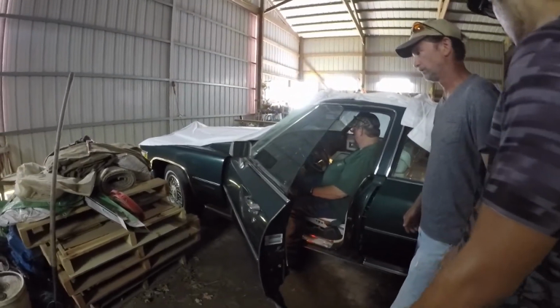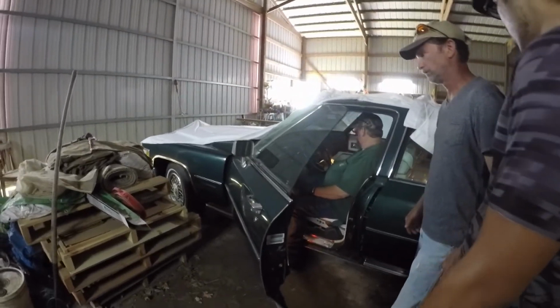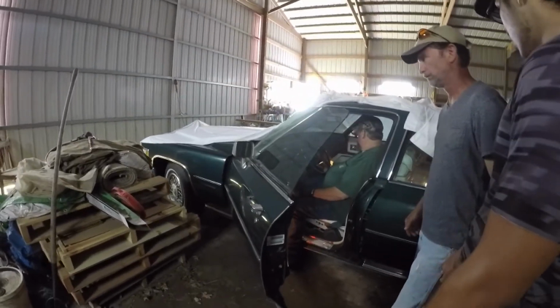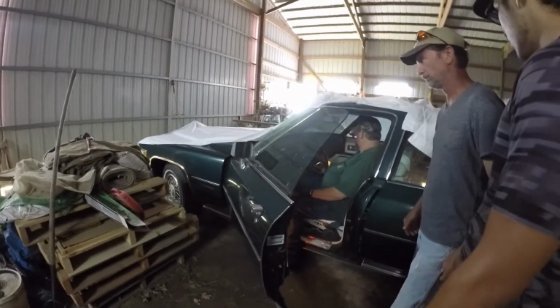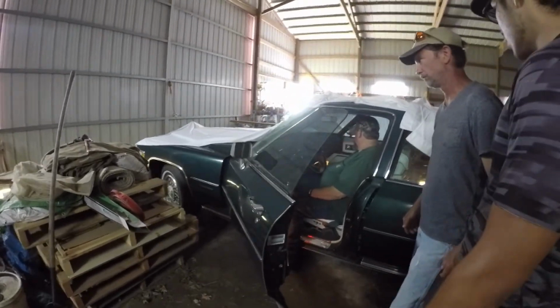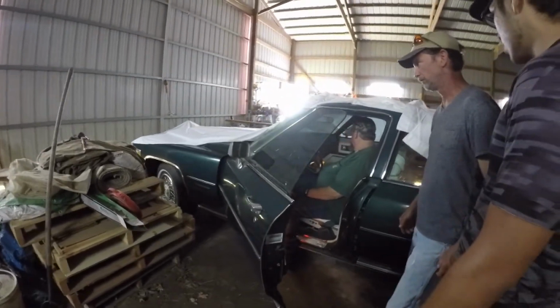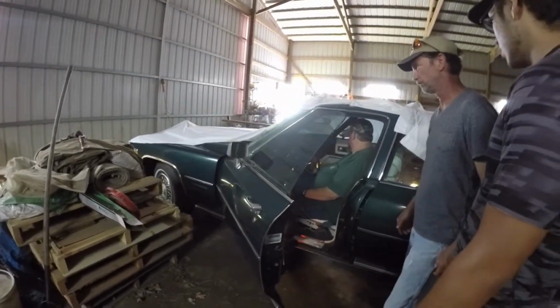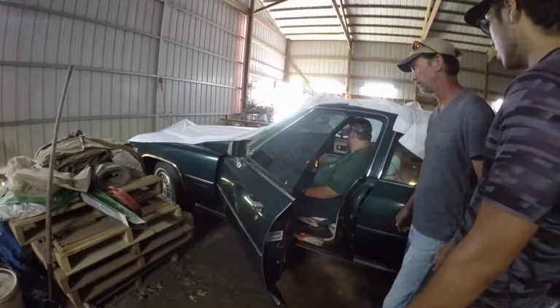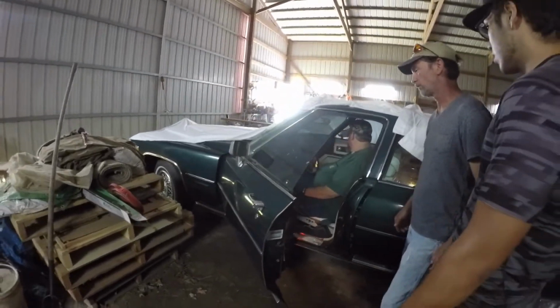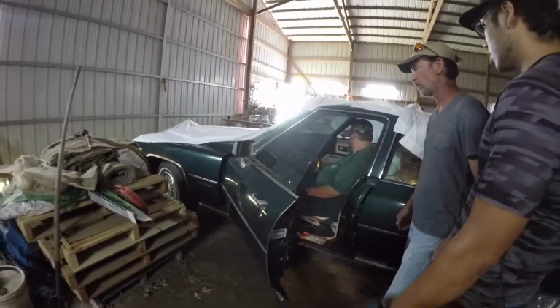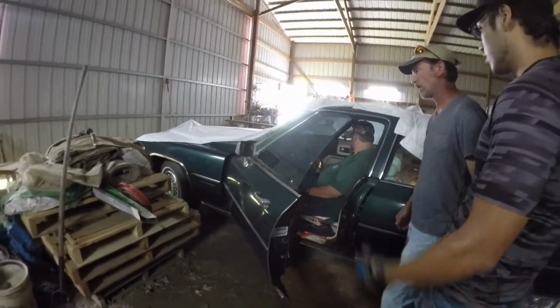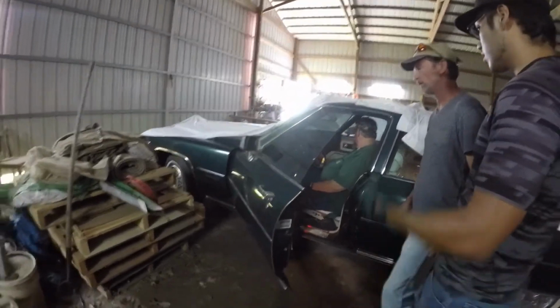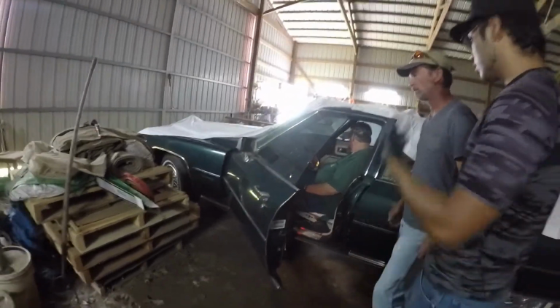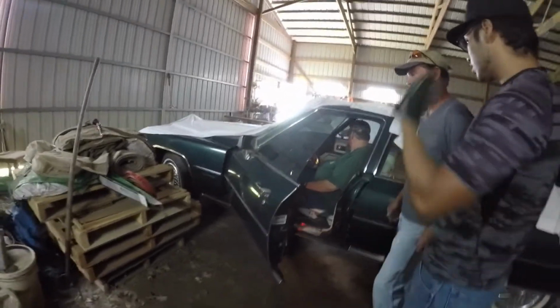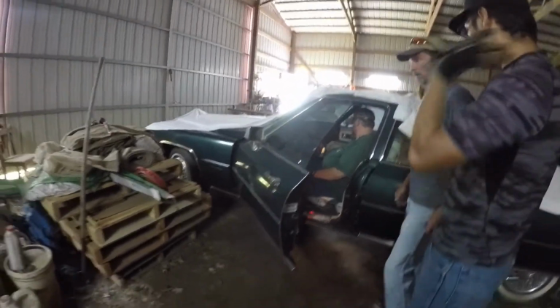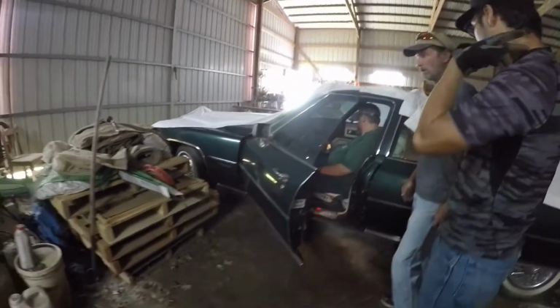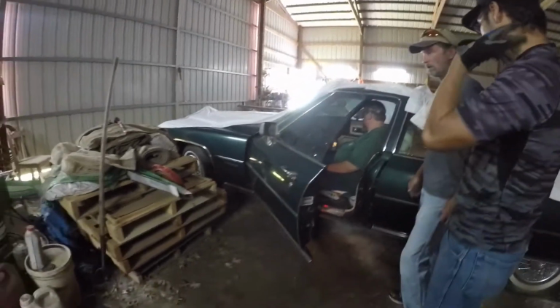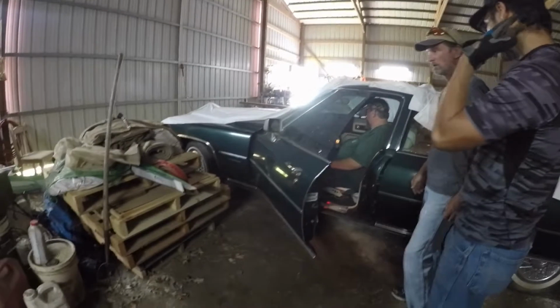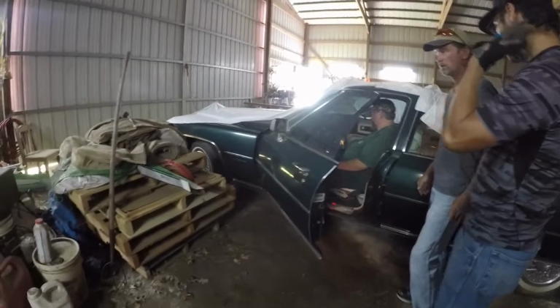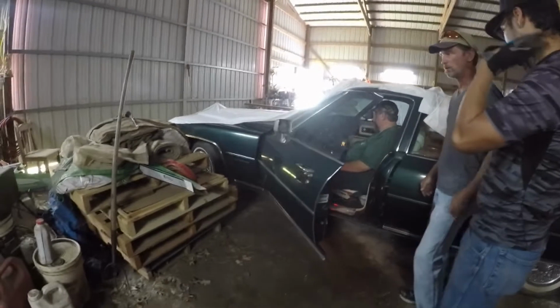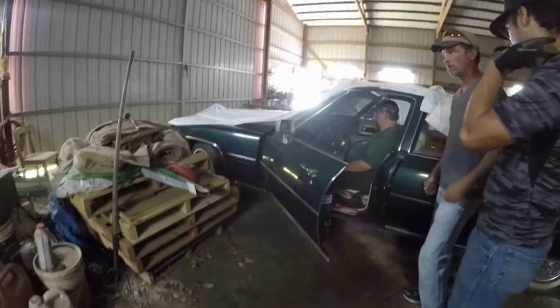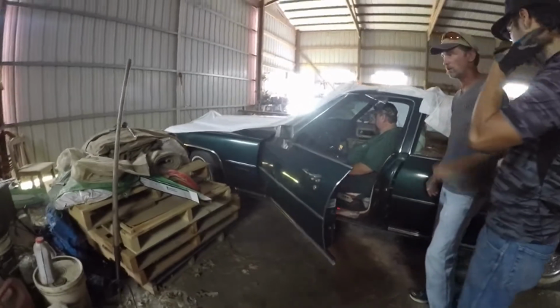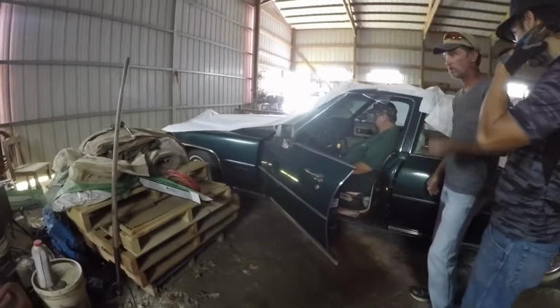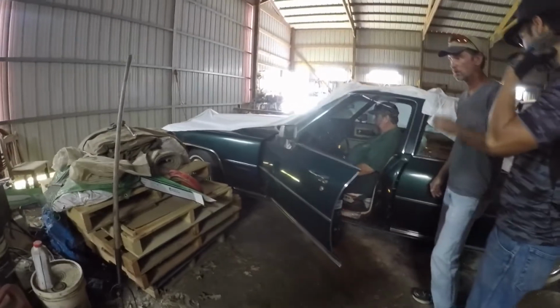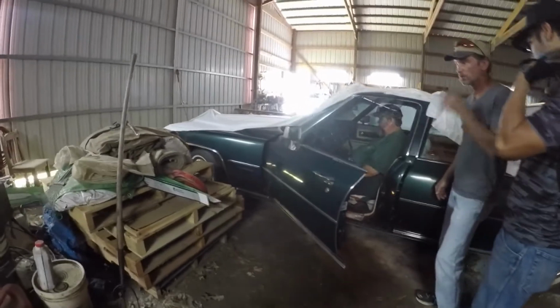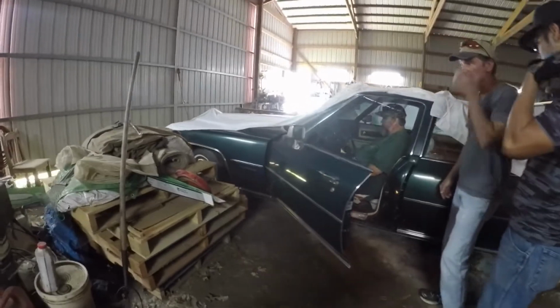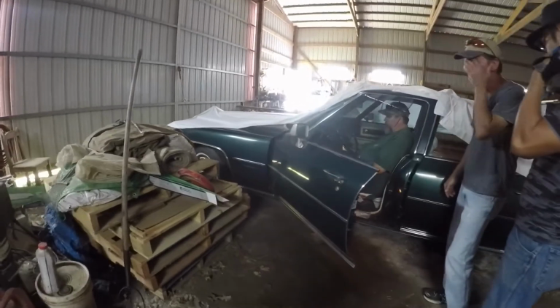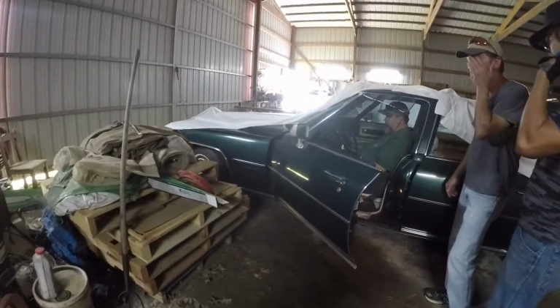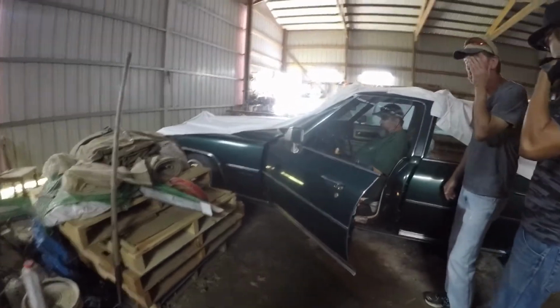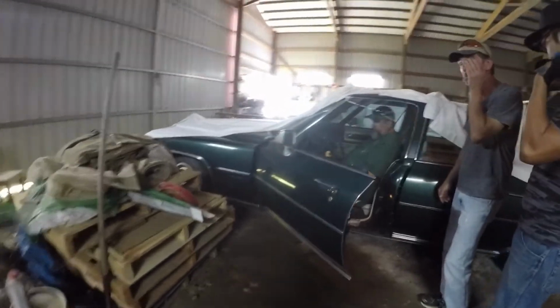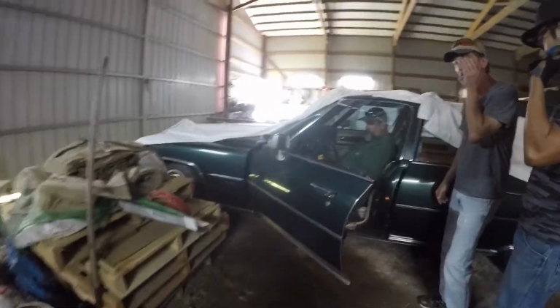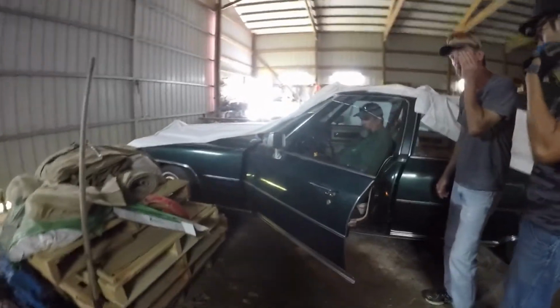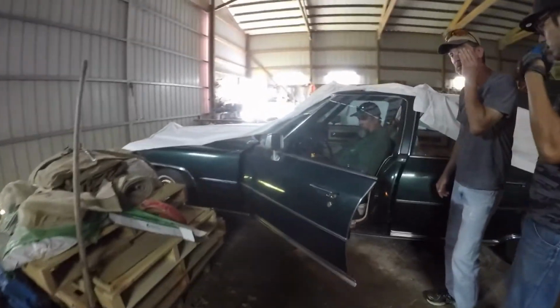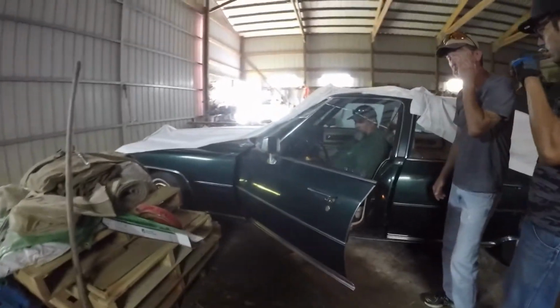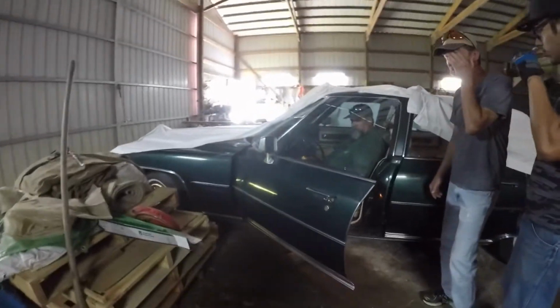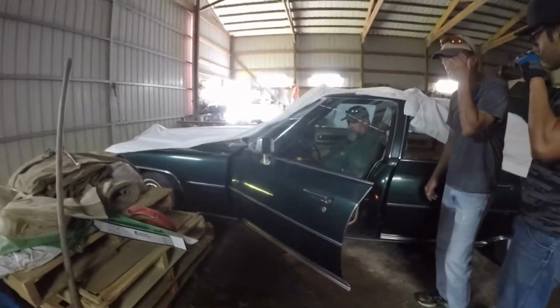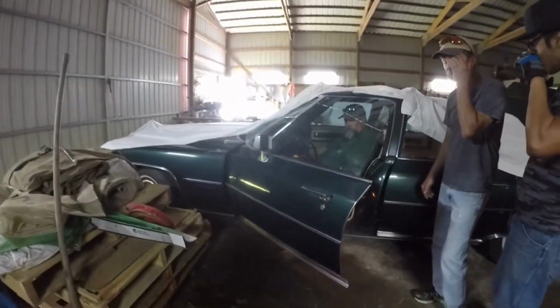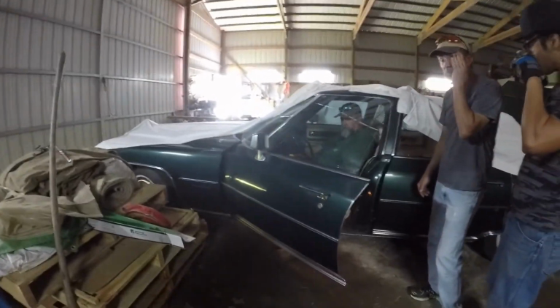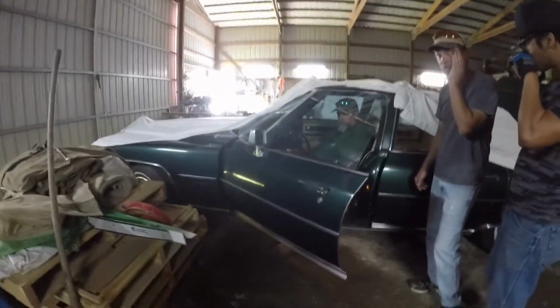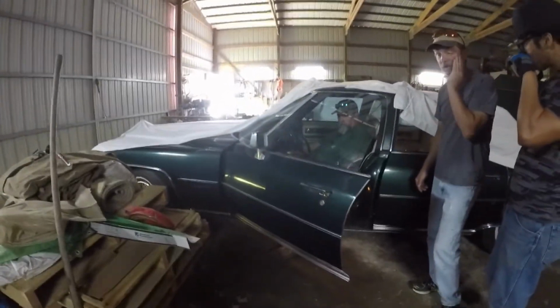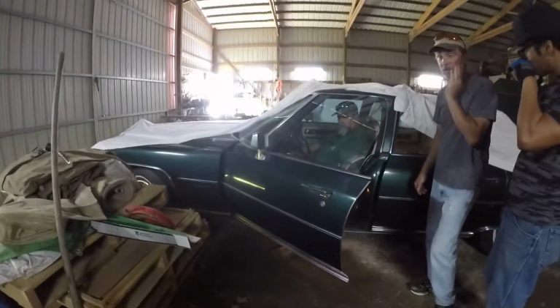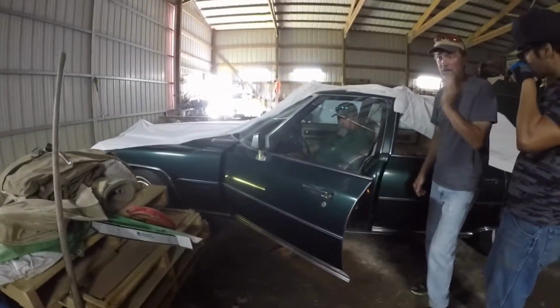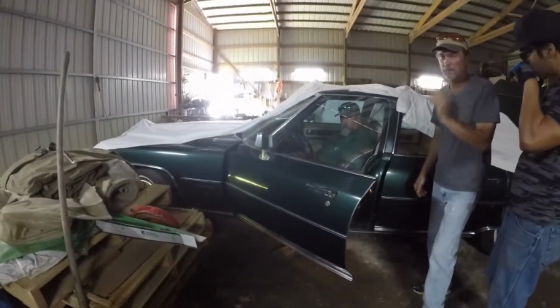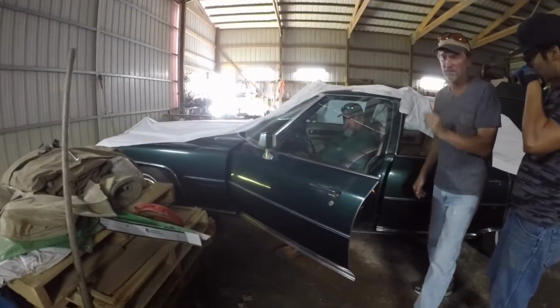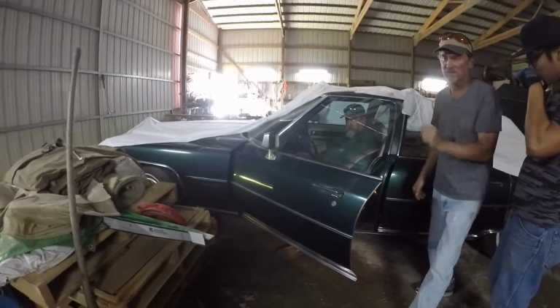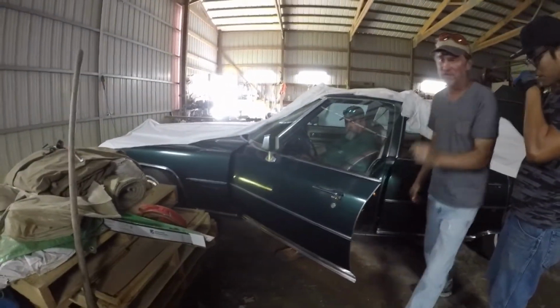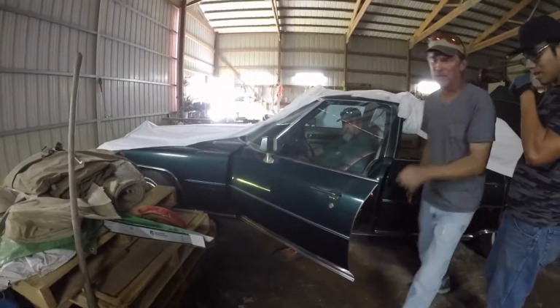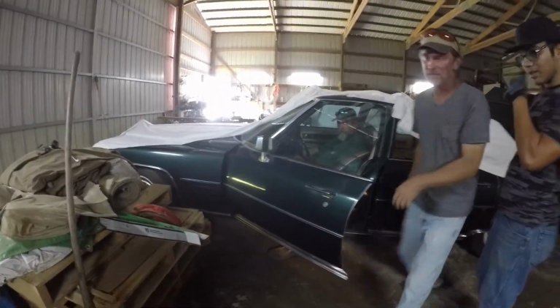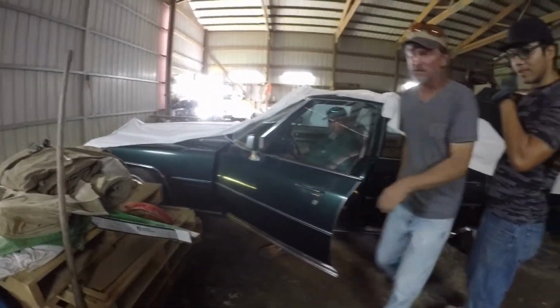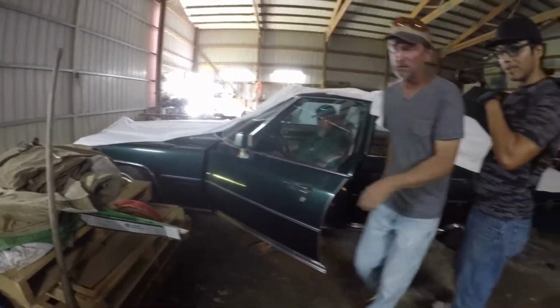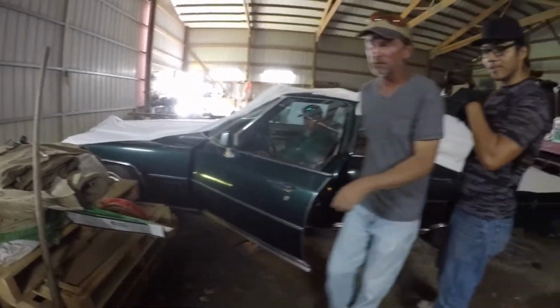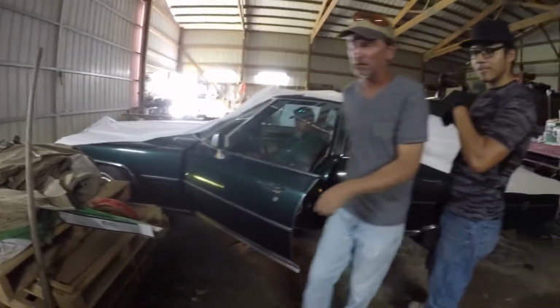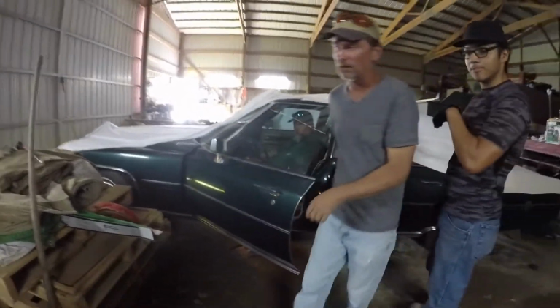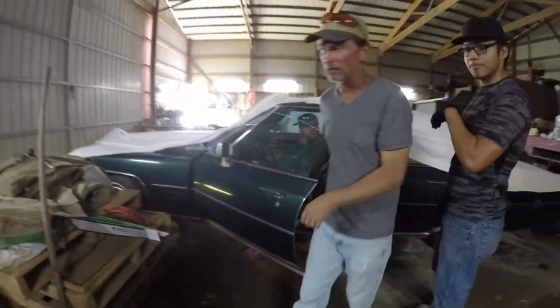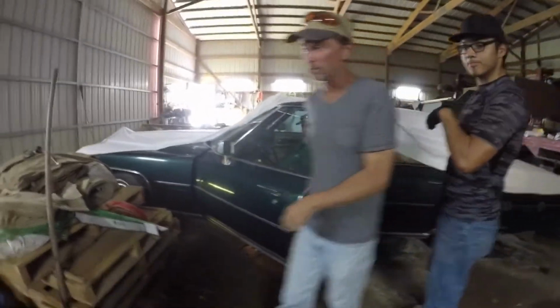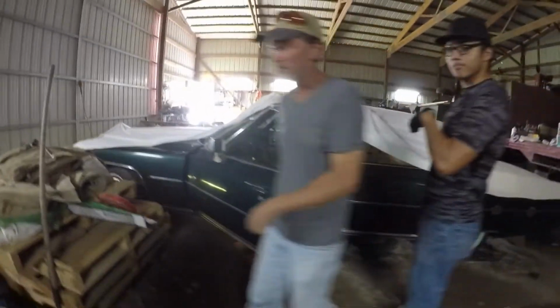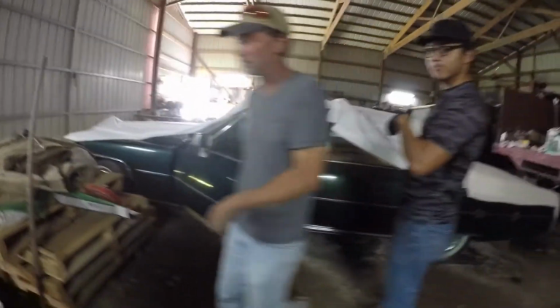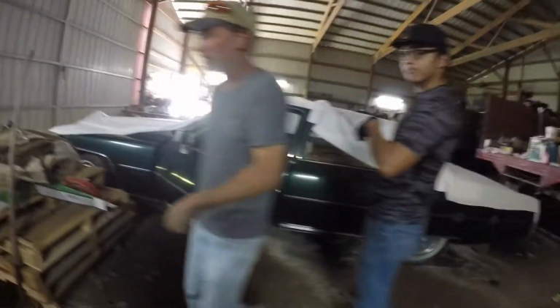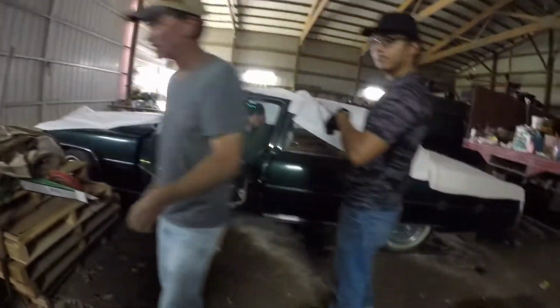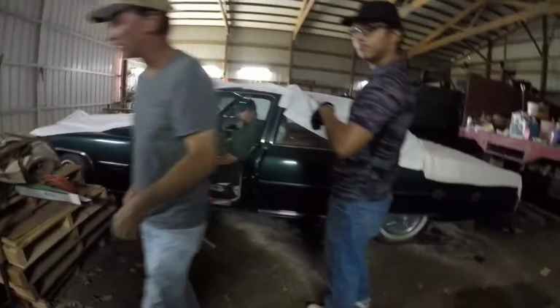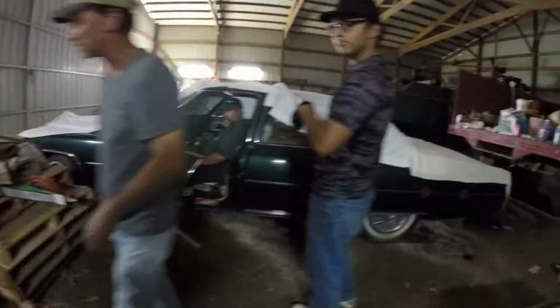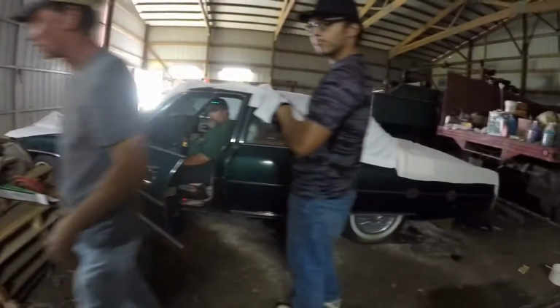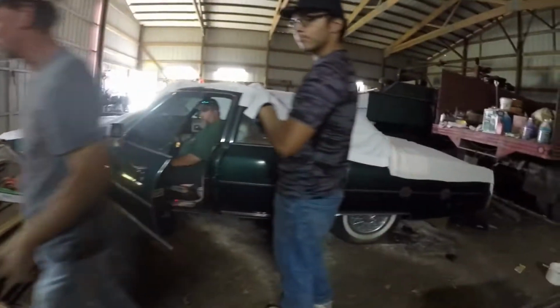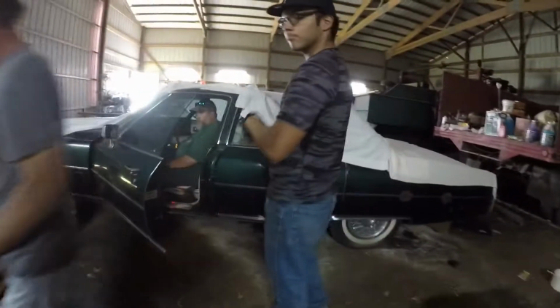It worked earlier this summer because you fixed it and dad drove it around. Well, God damn, there's another jump or battery charger.